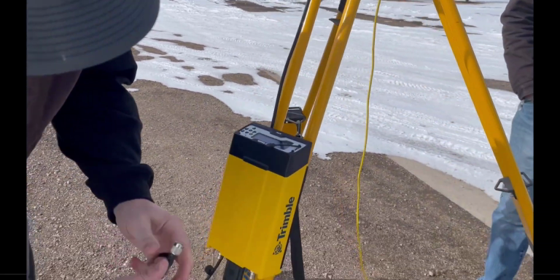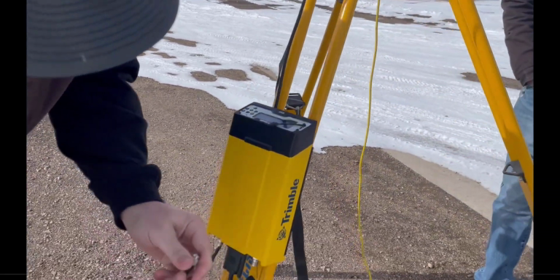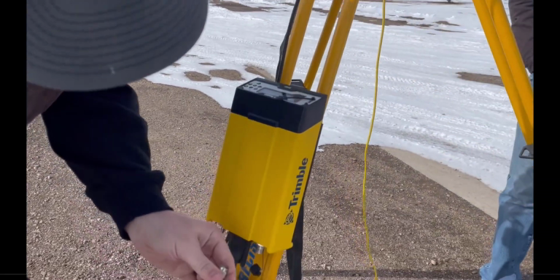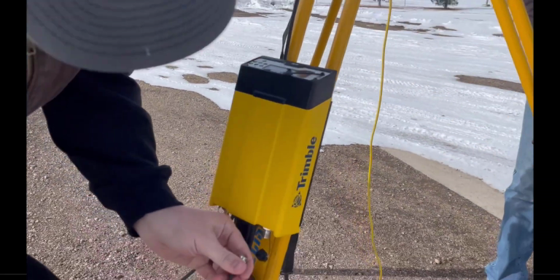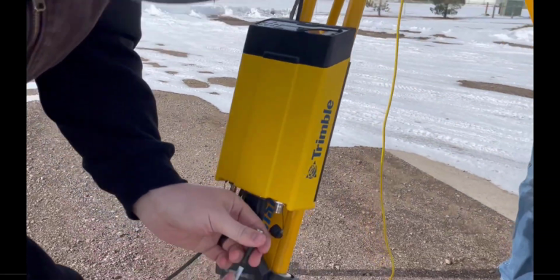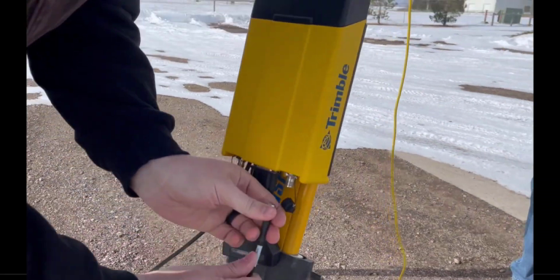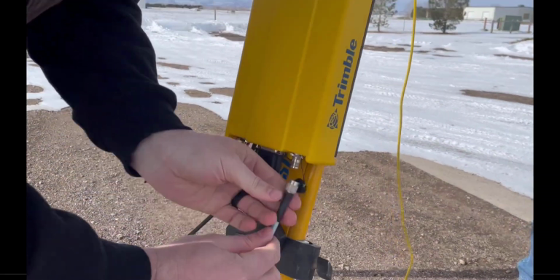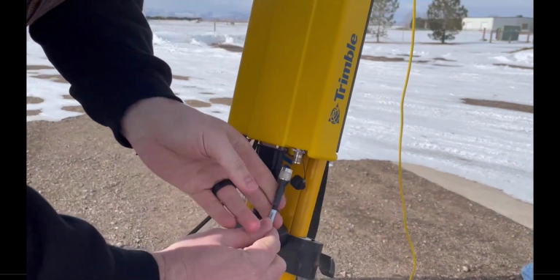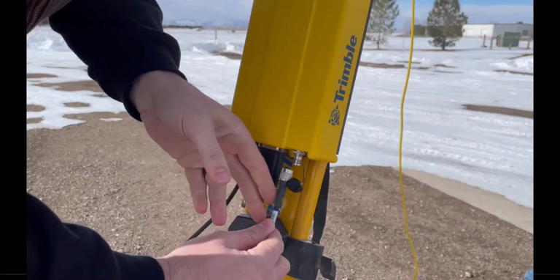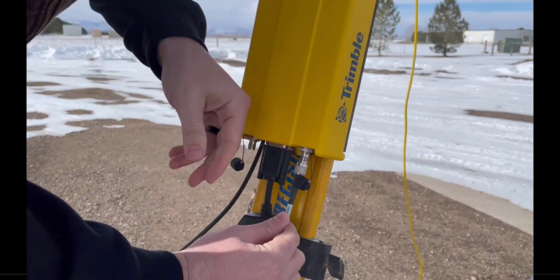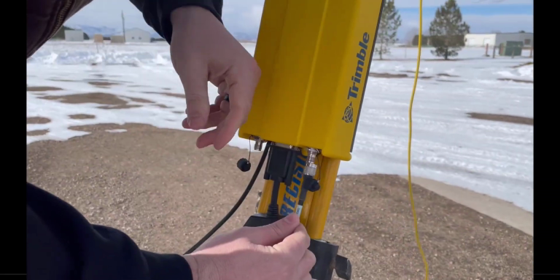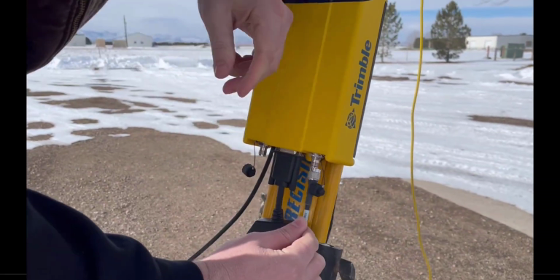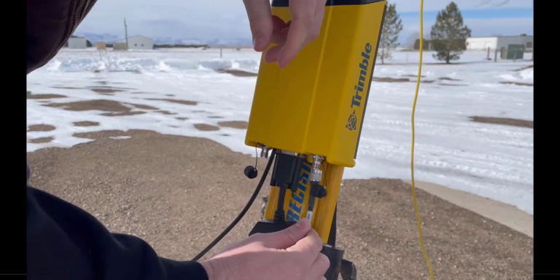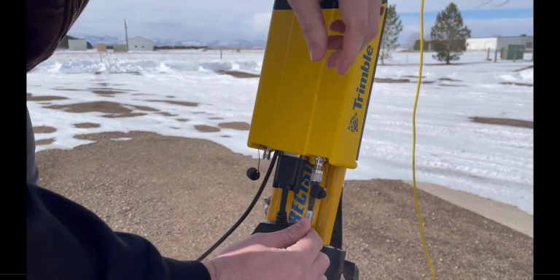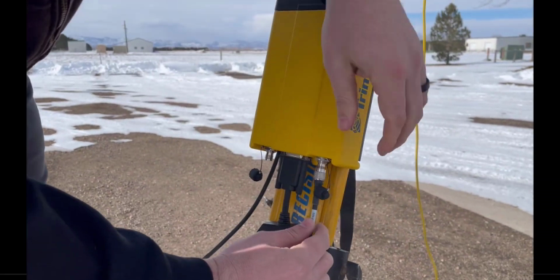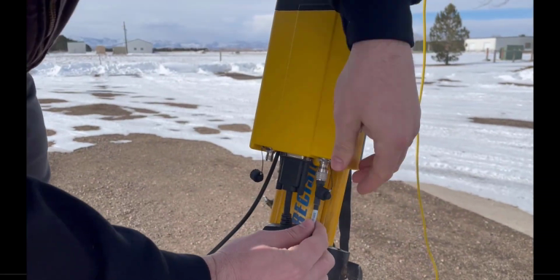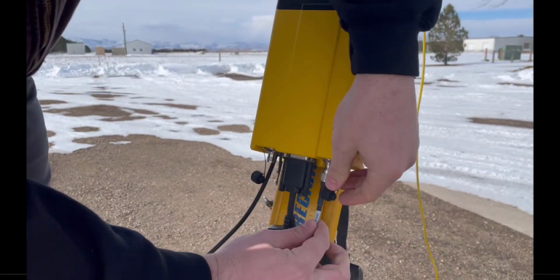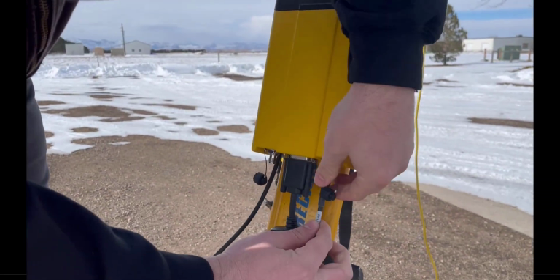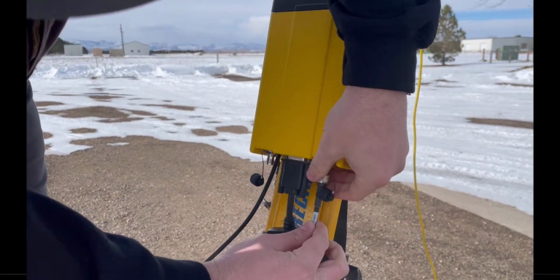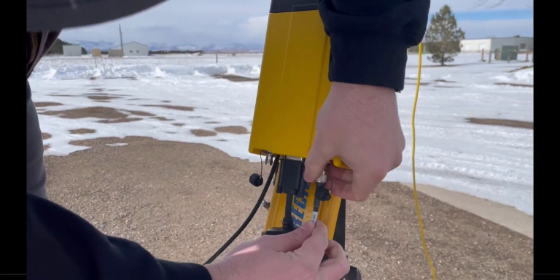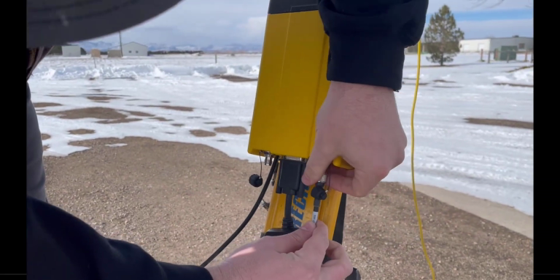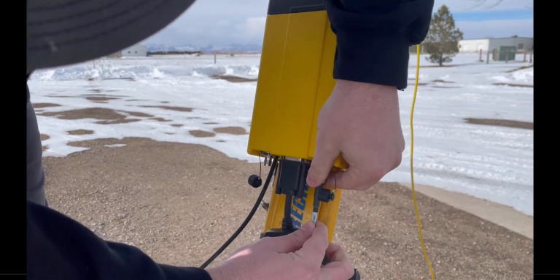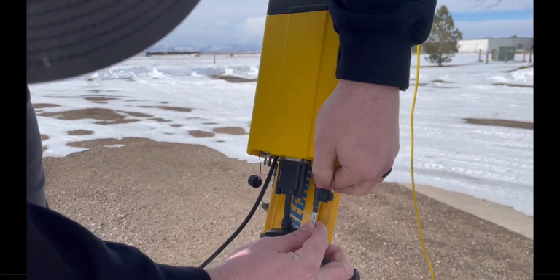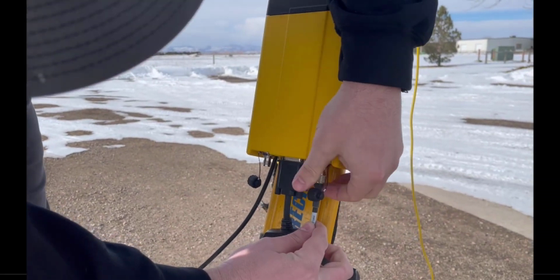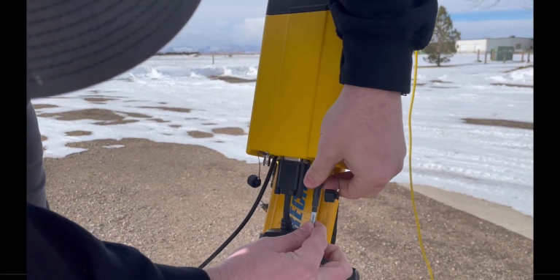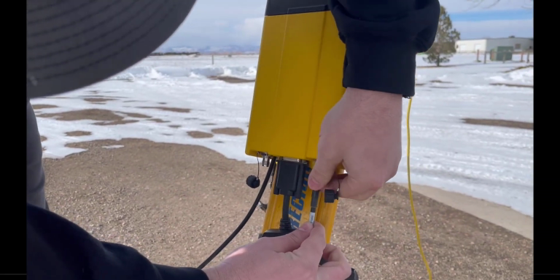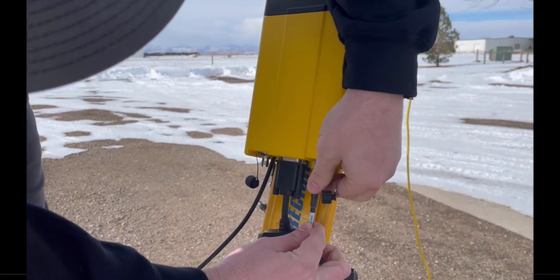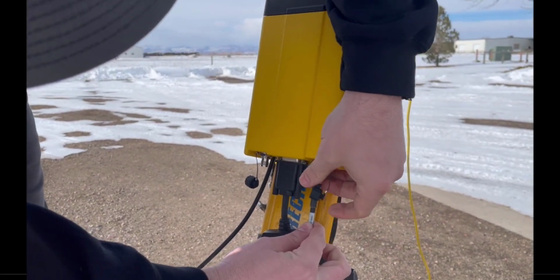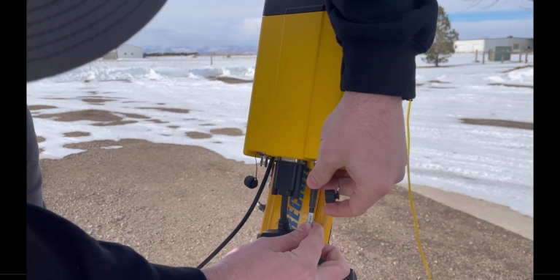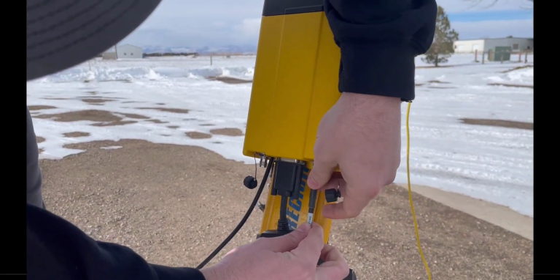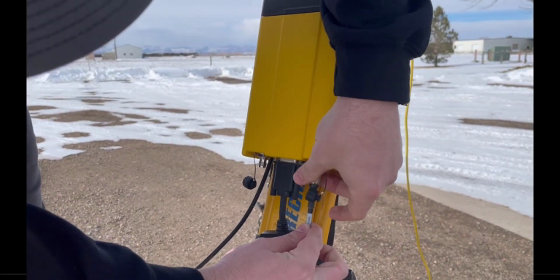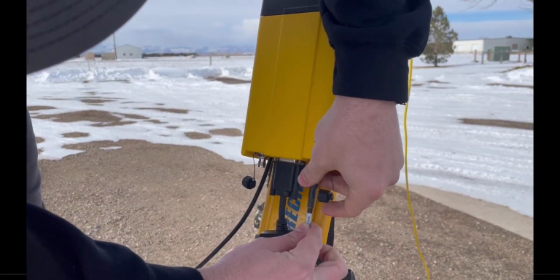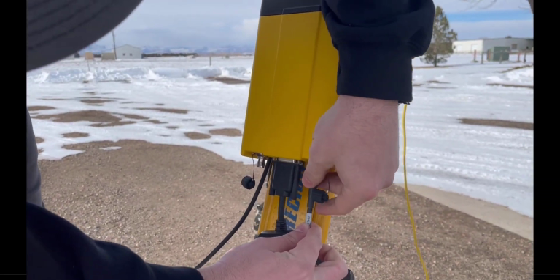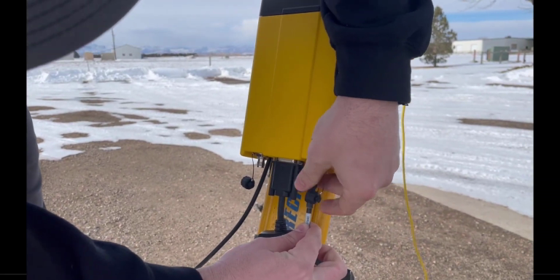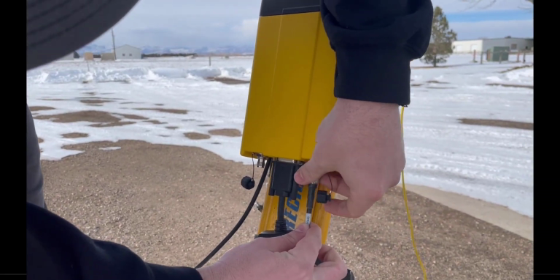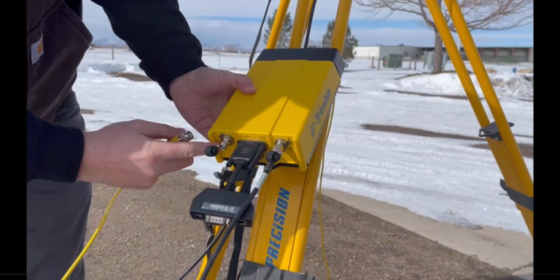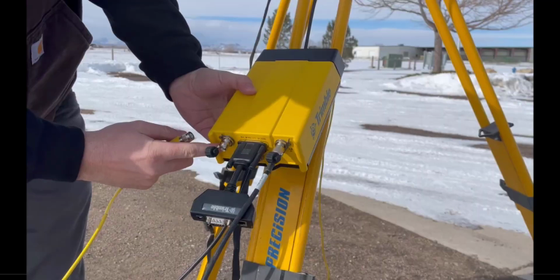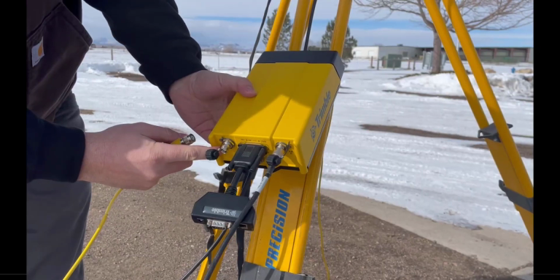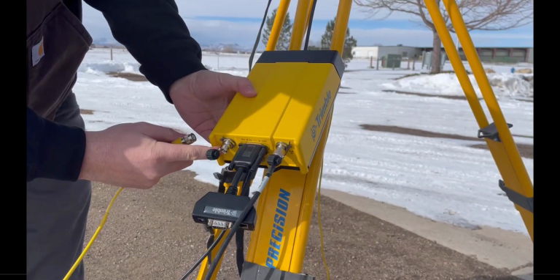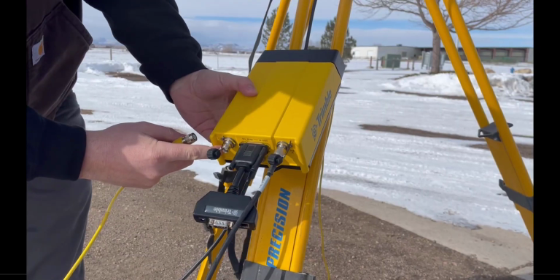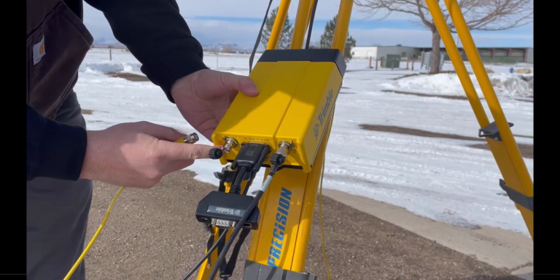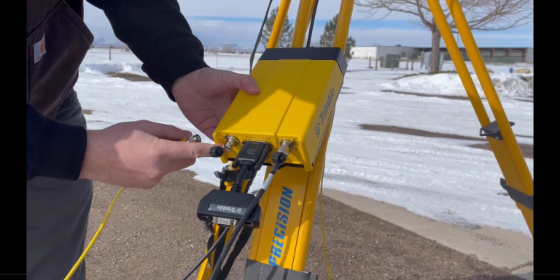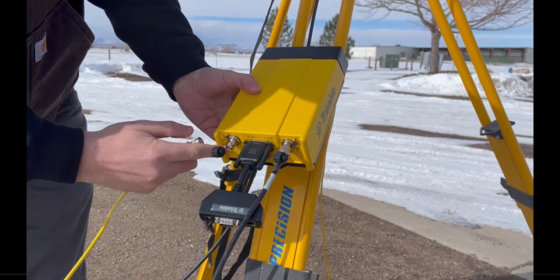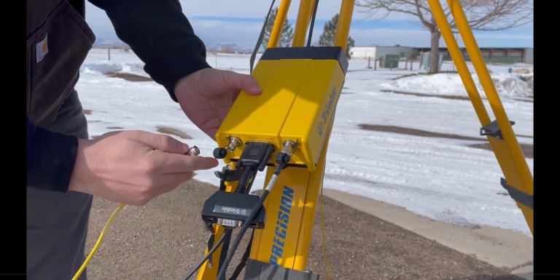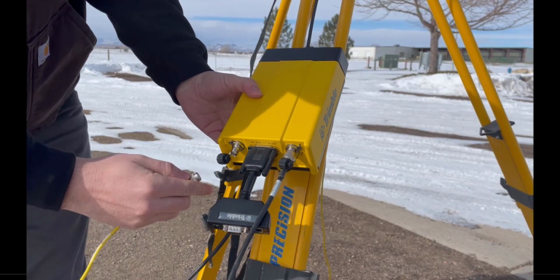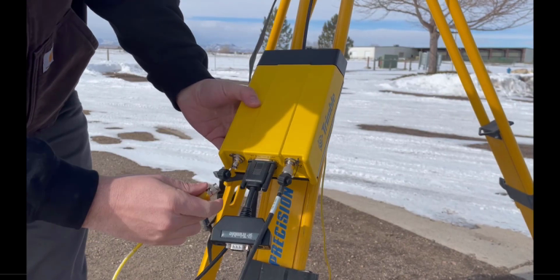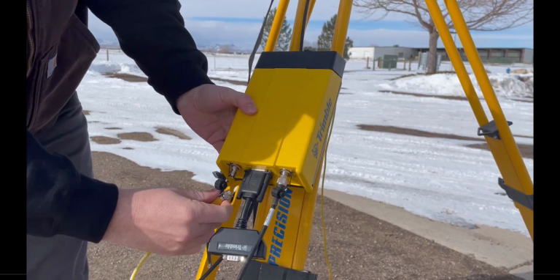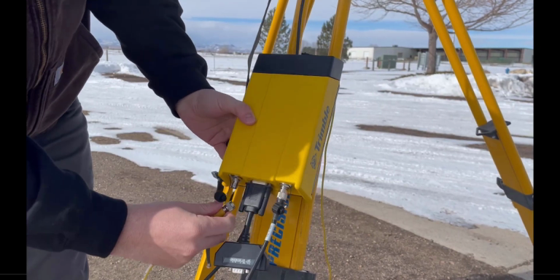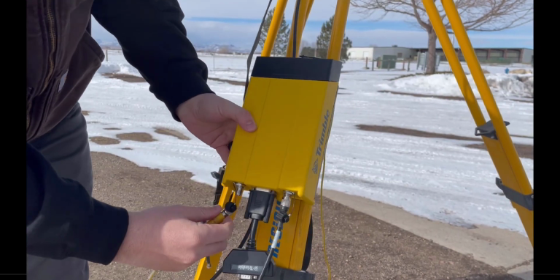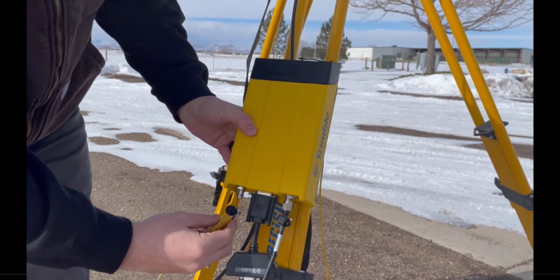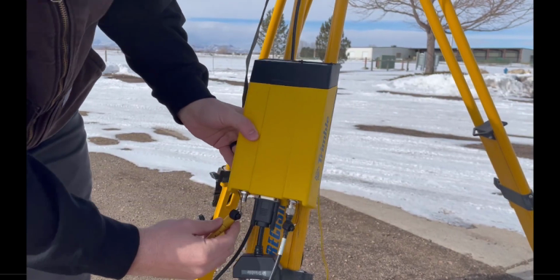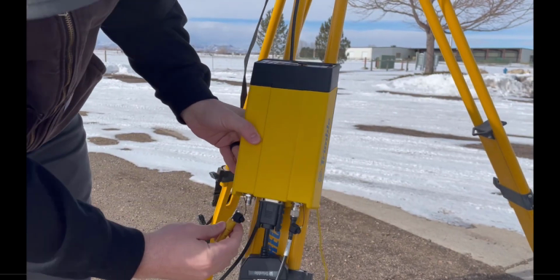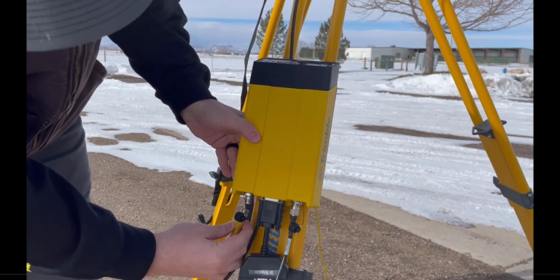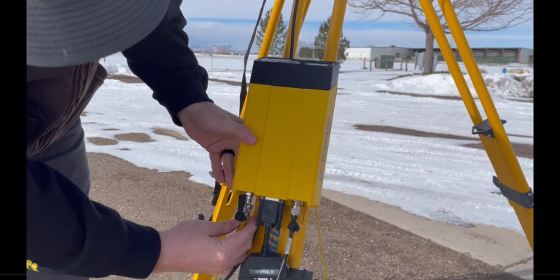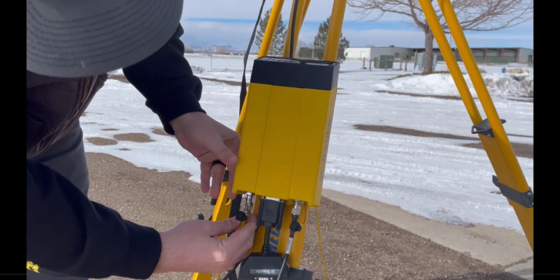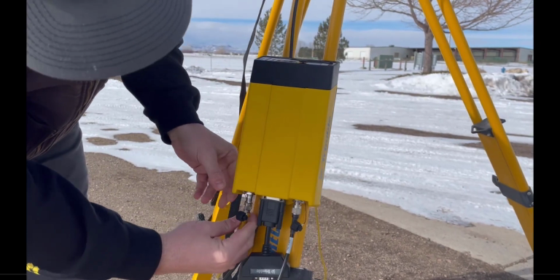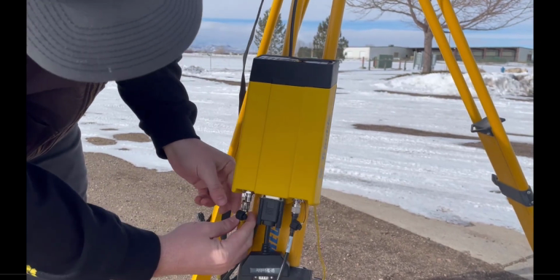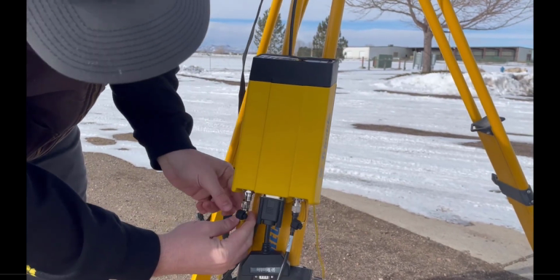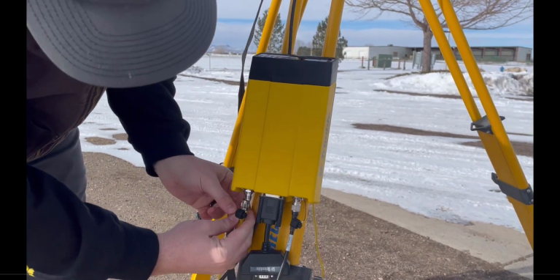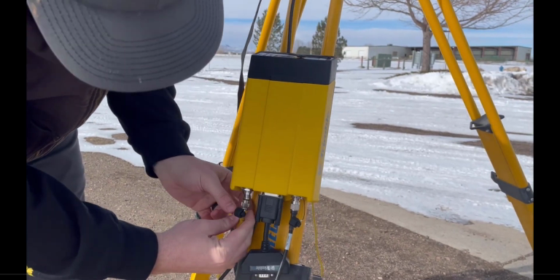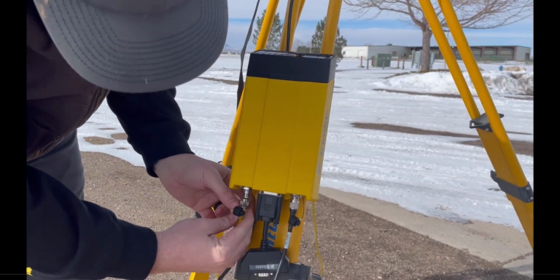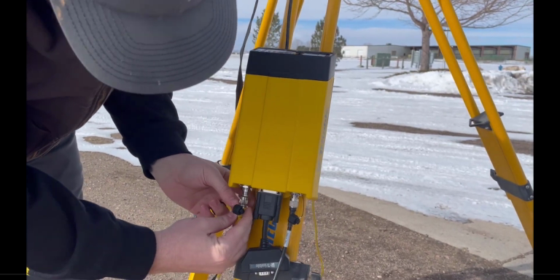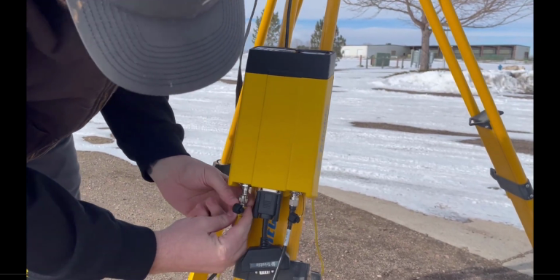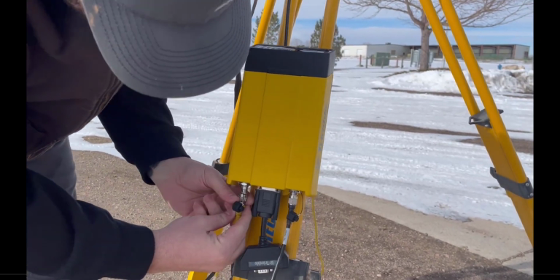If using an external USB-C power pack or permanent power supply, connect those at this time.